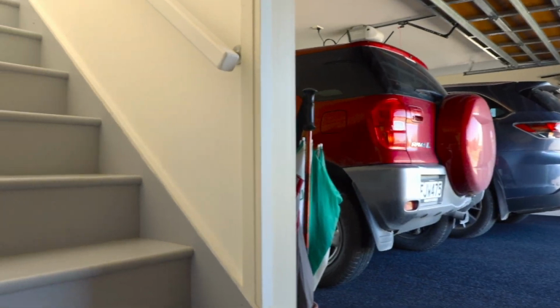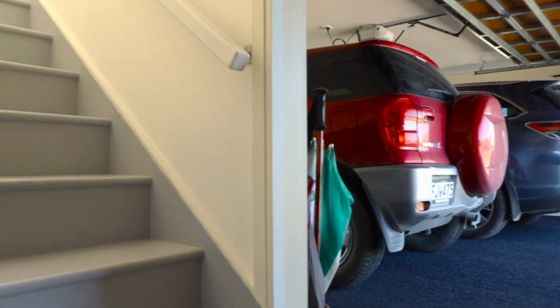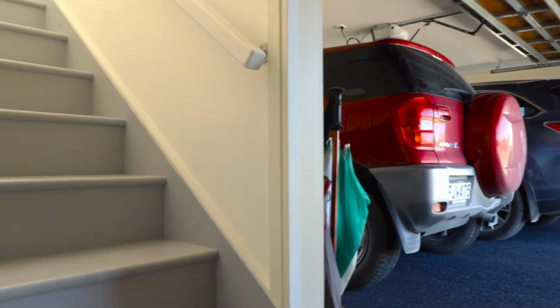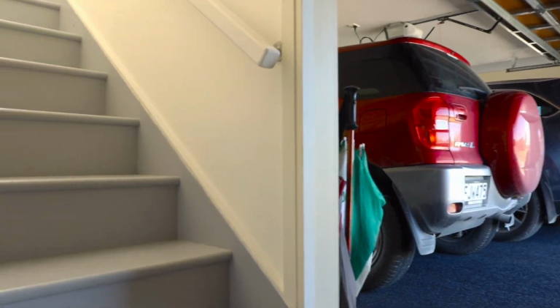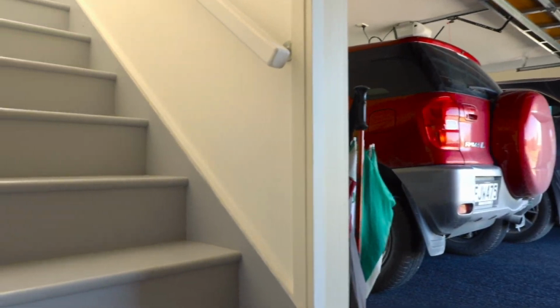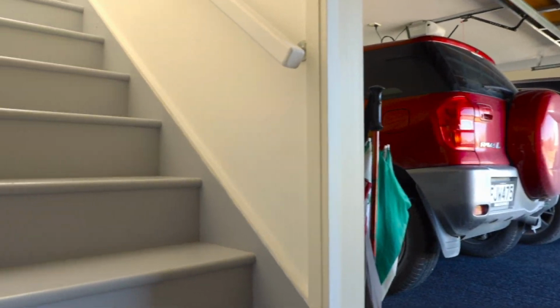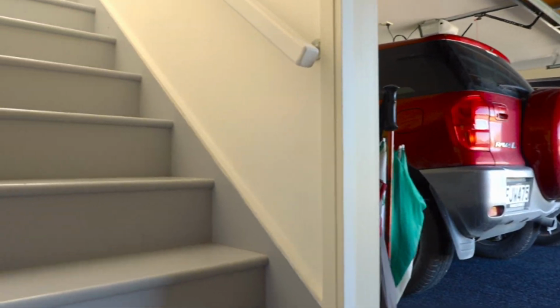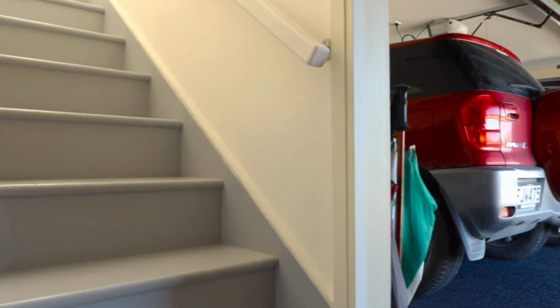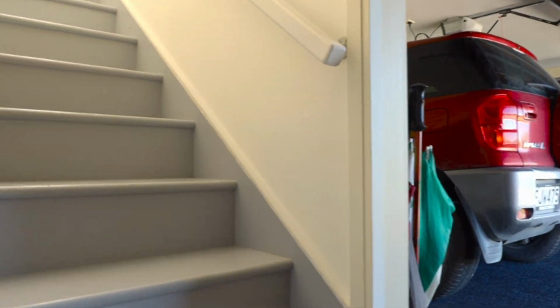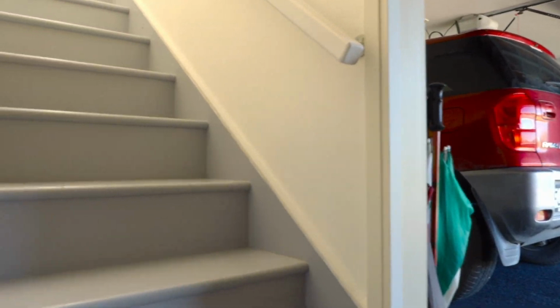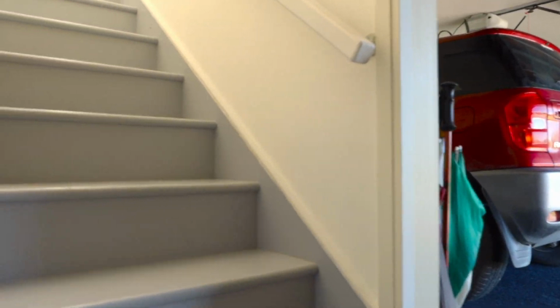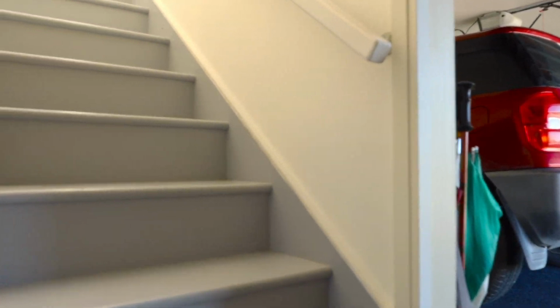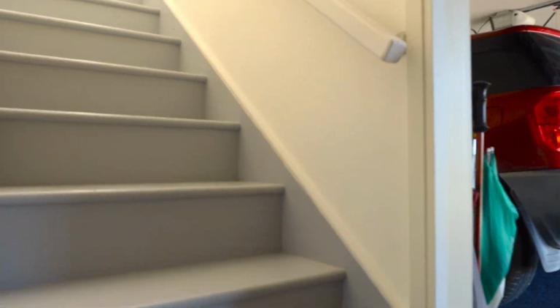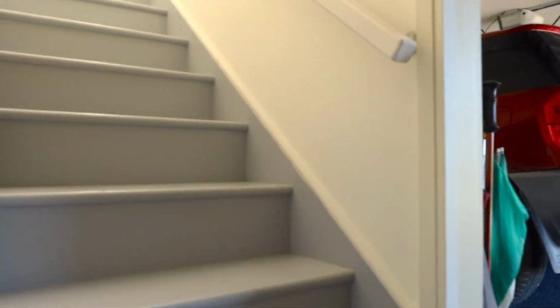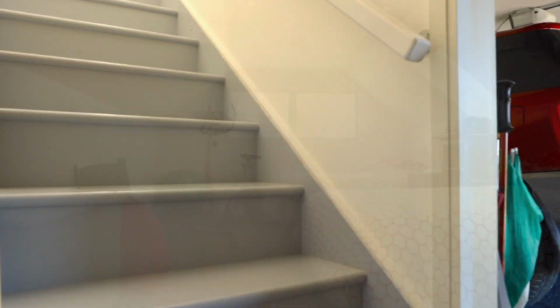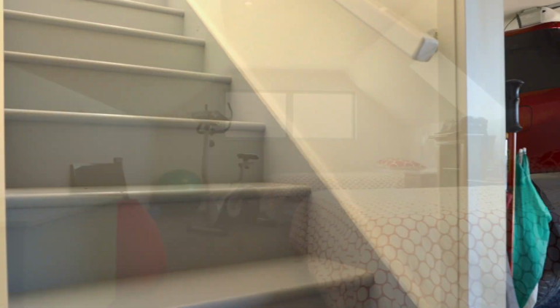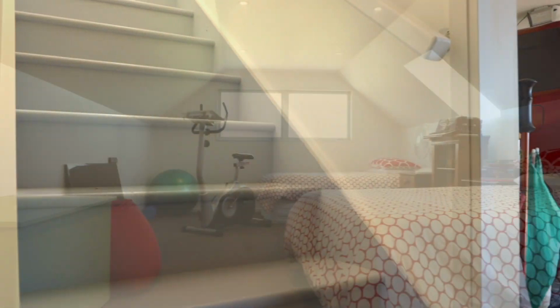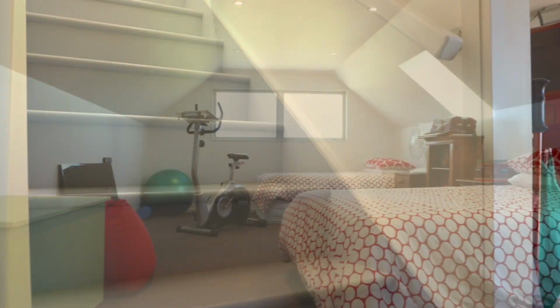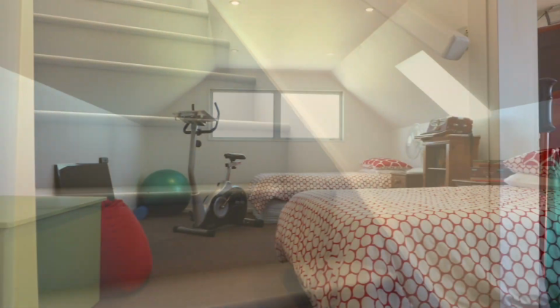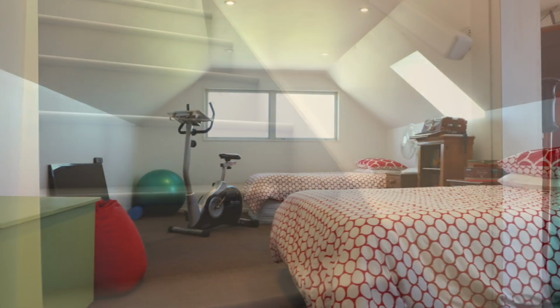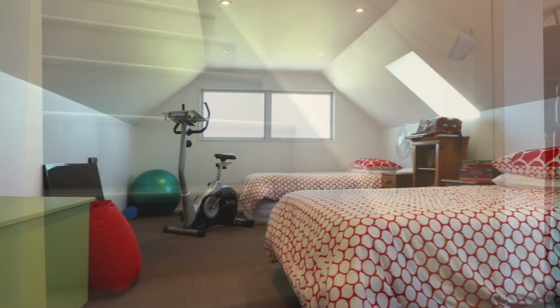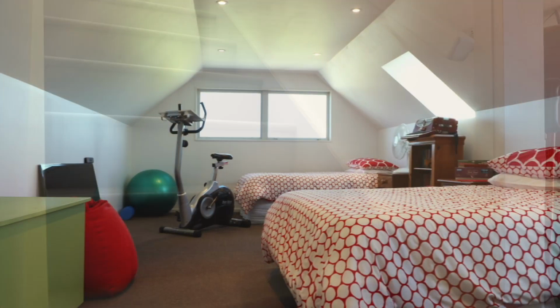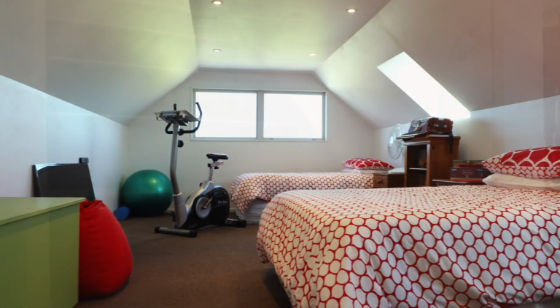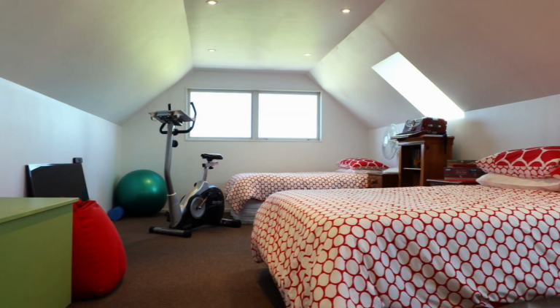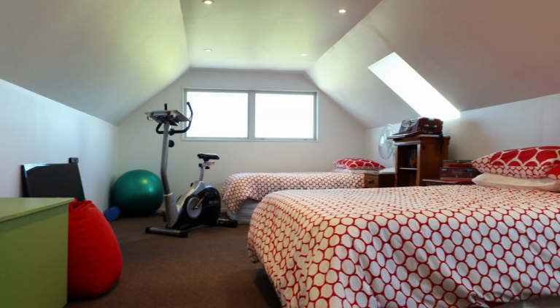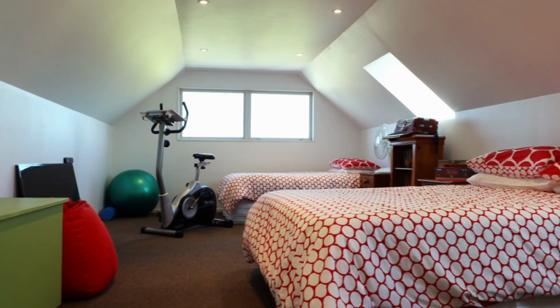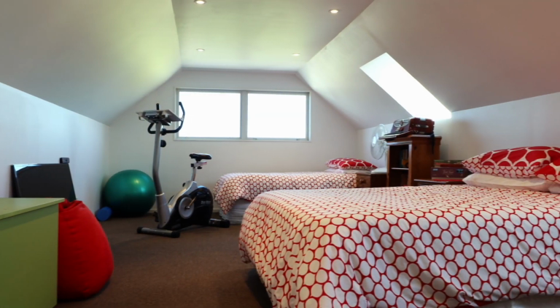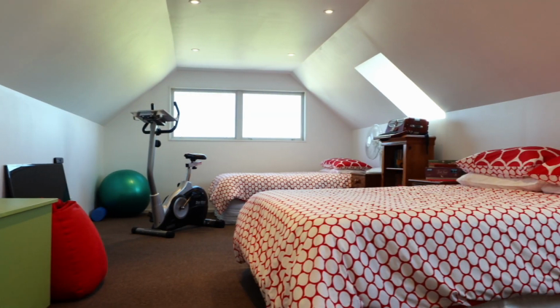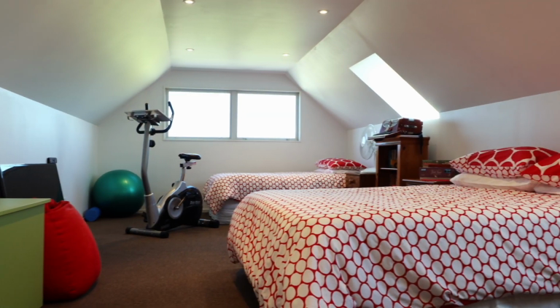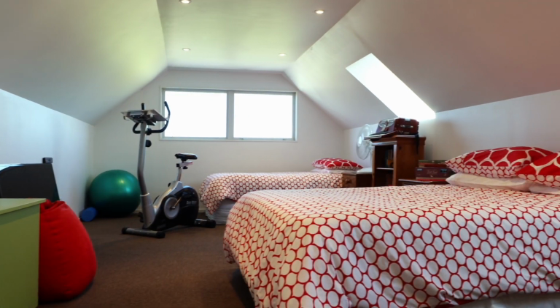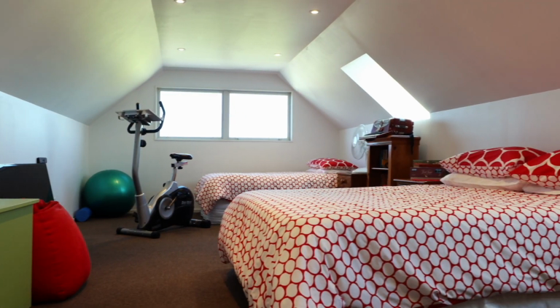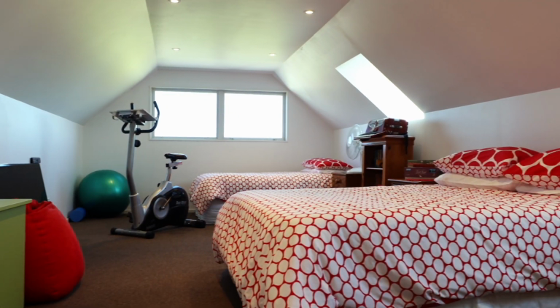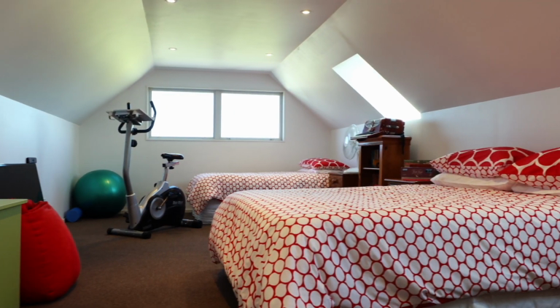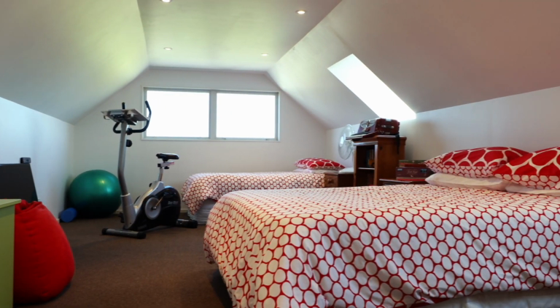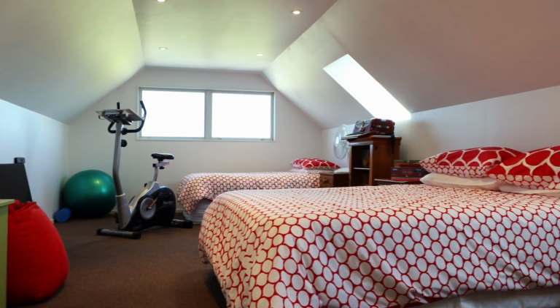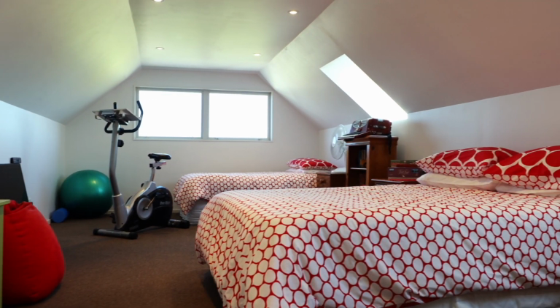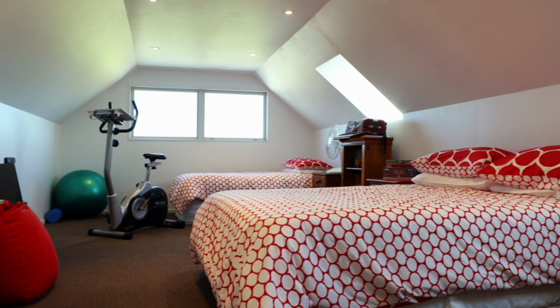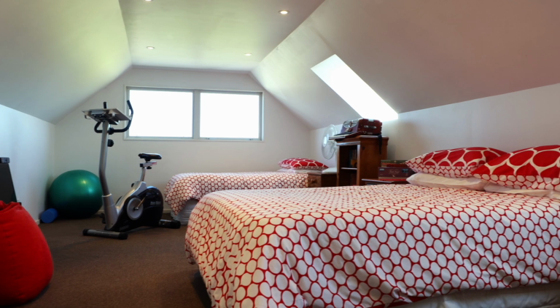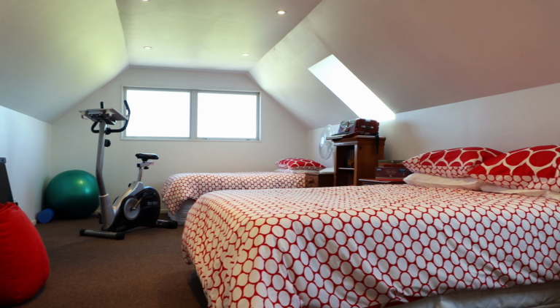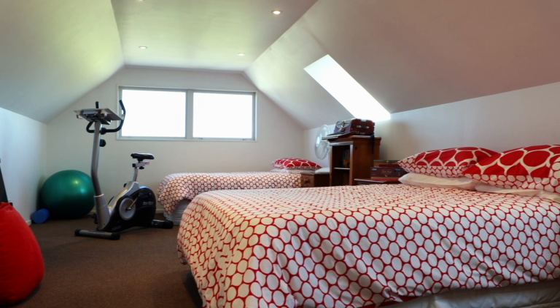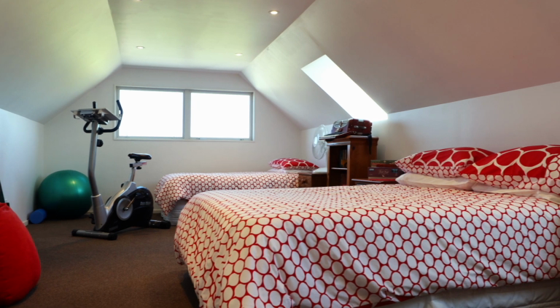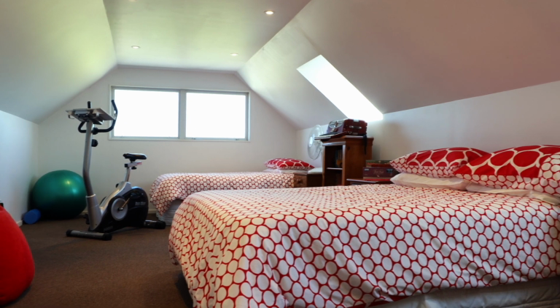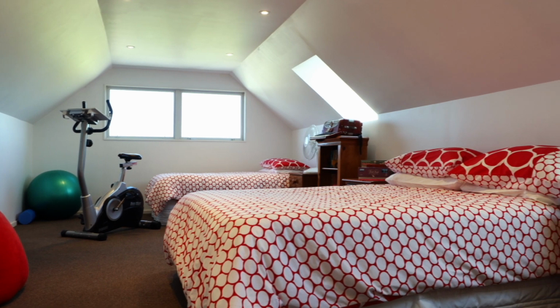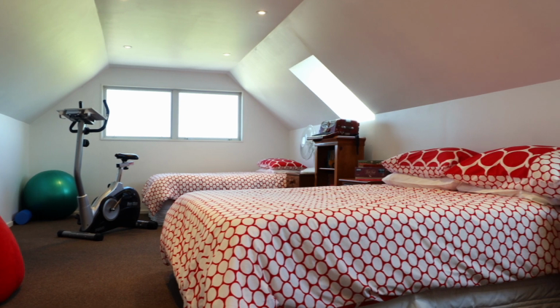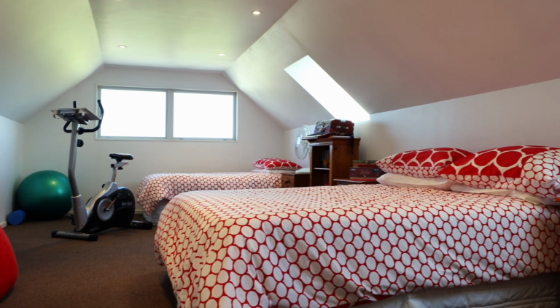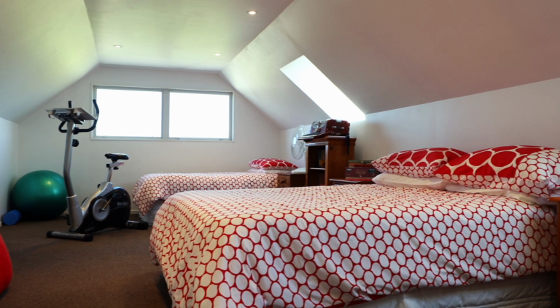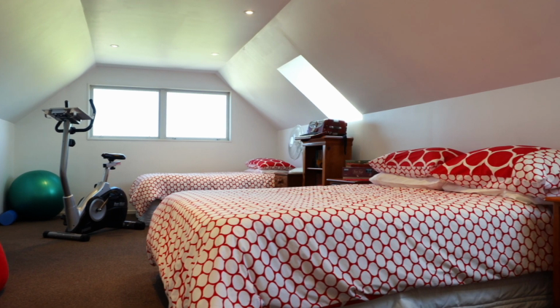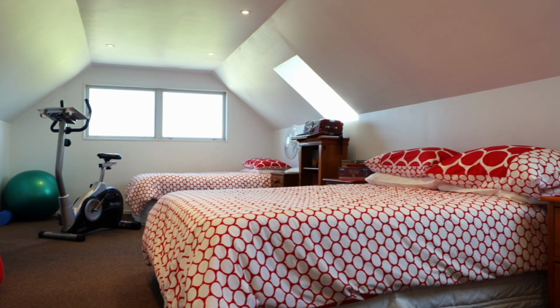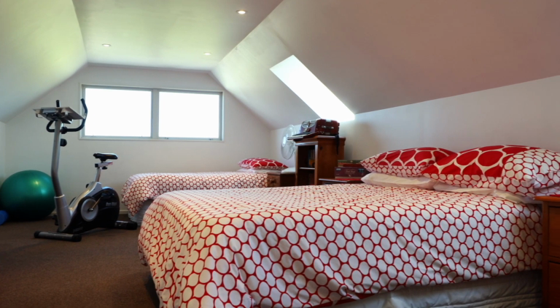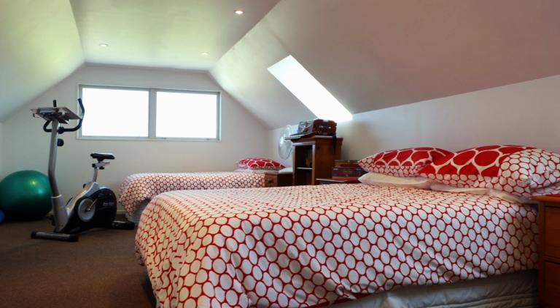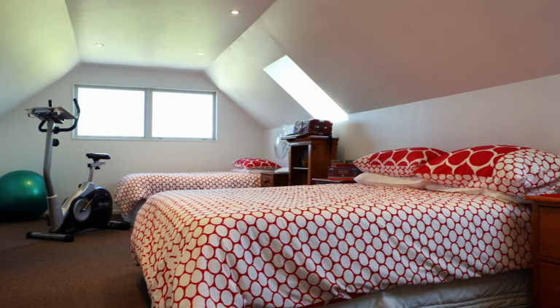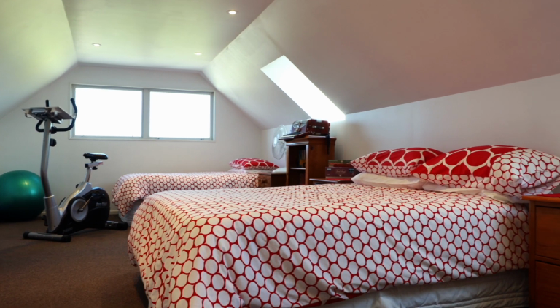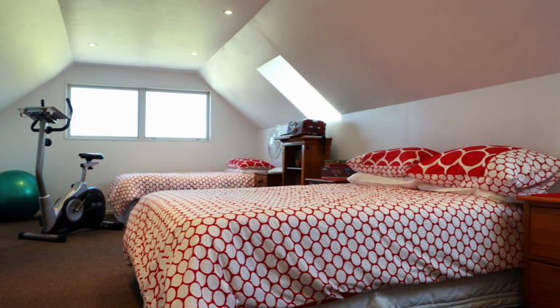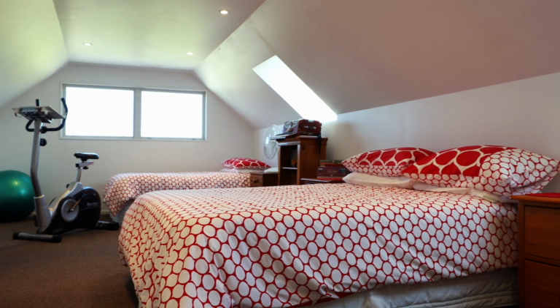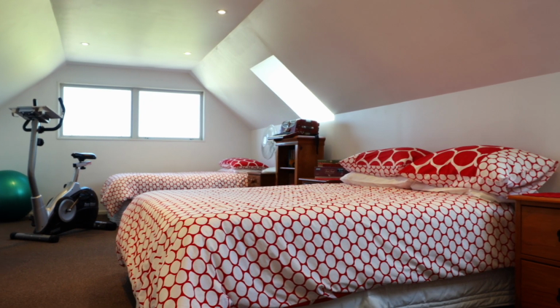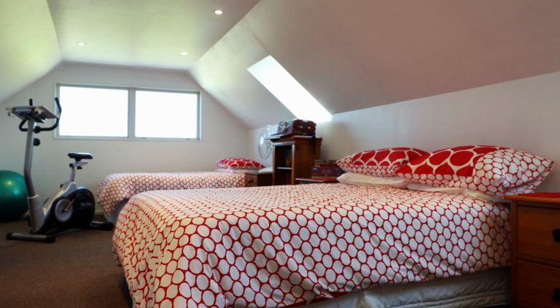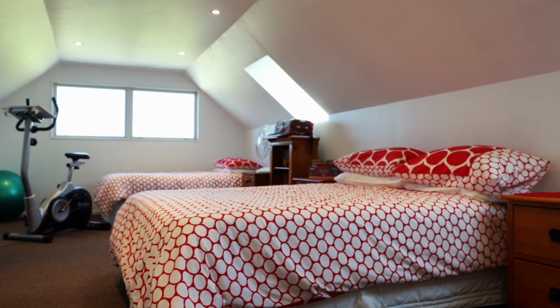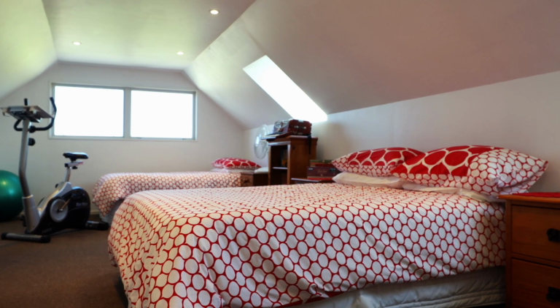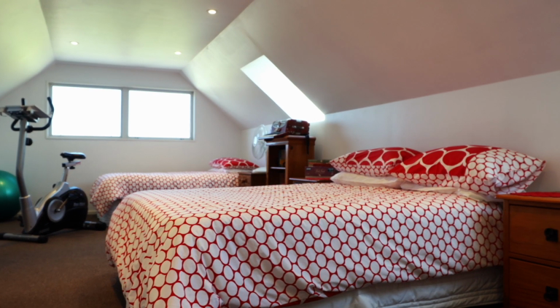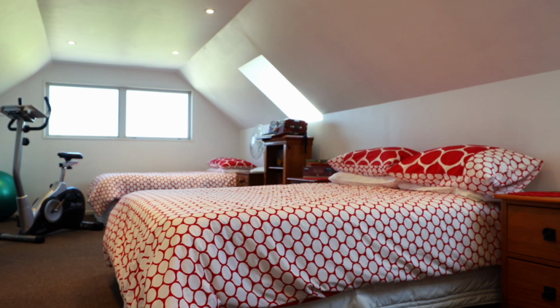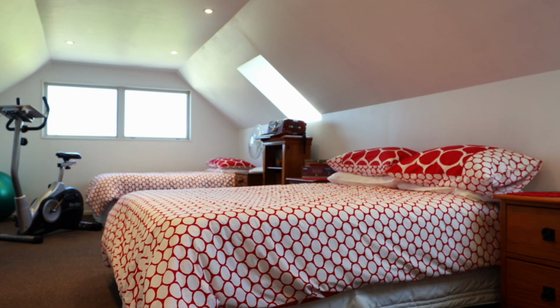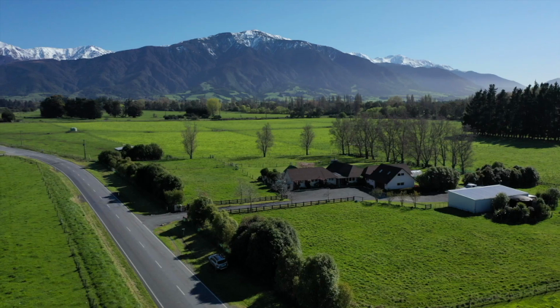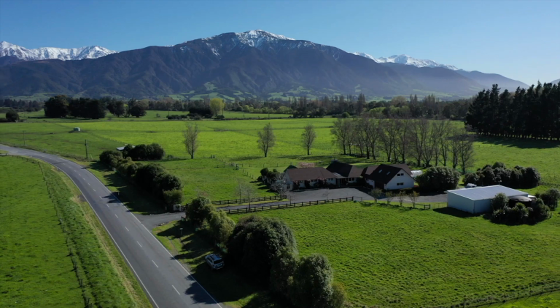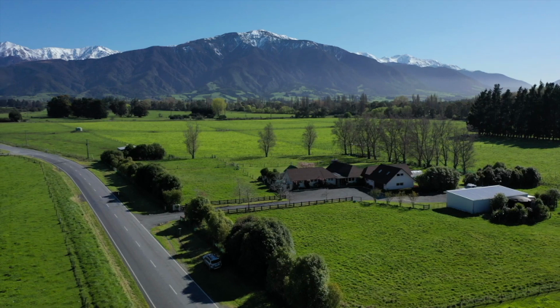Above the garage is the rumpus room. This could be a workspace or simply somewhere for the children to hide away.